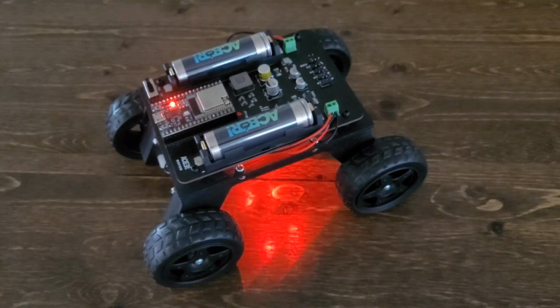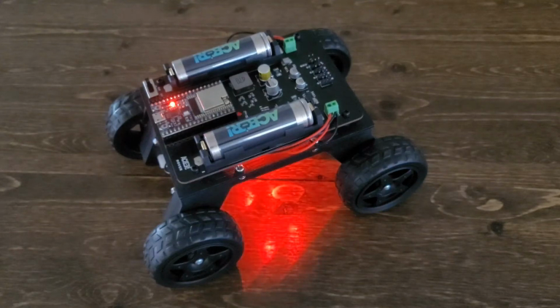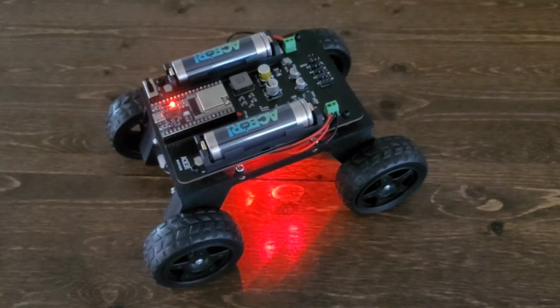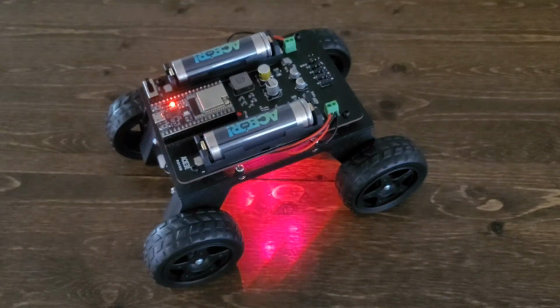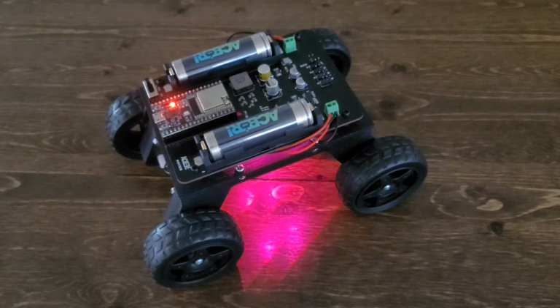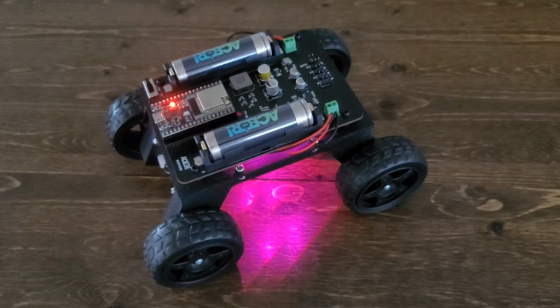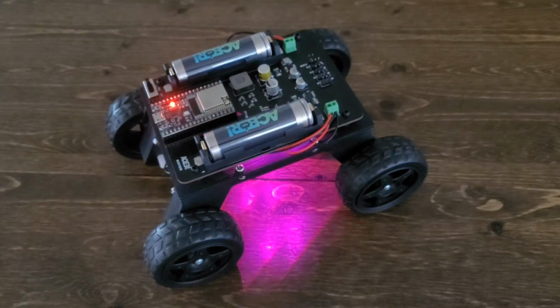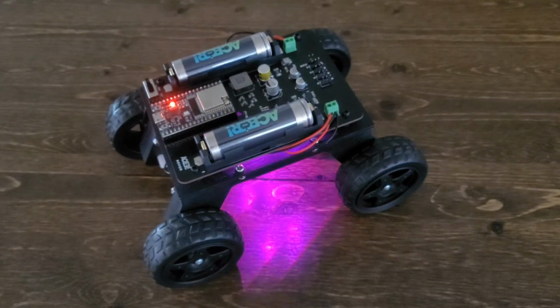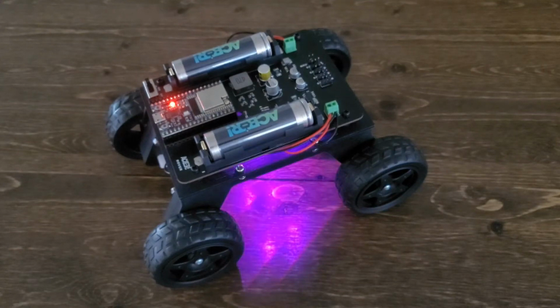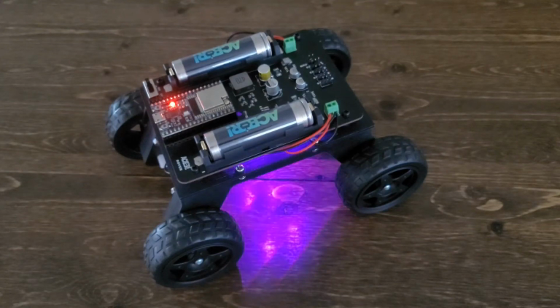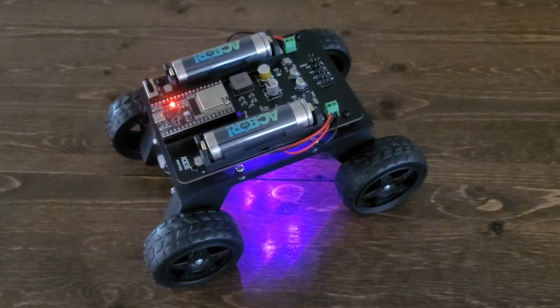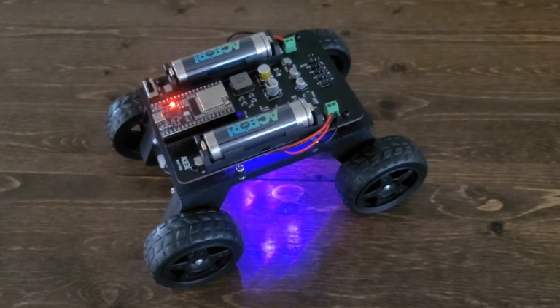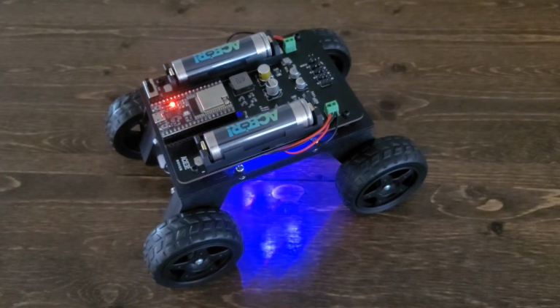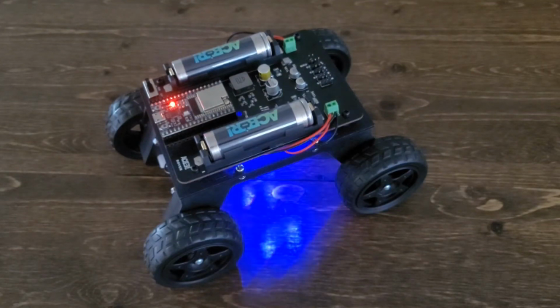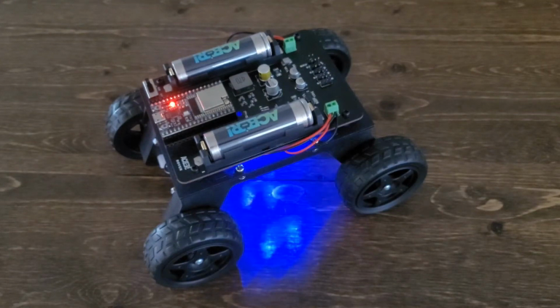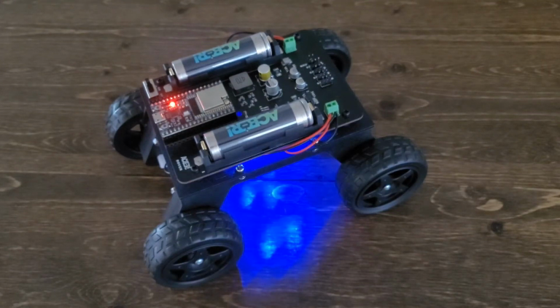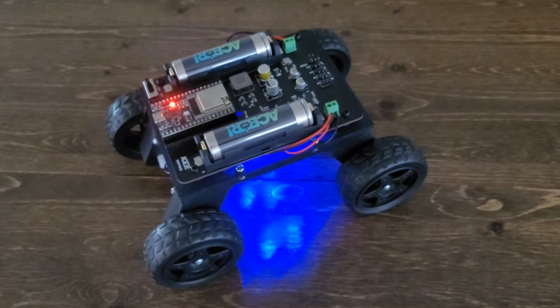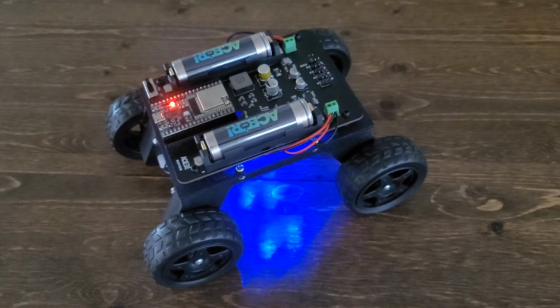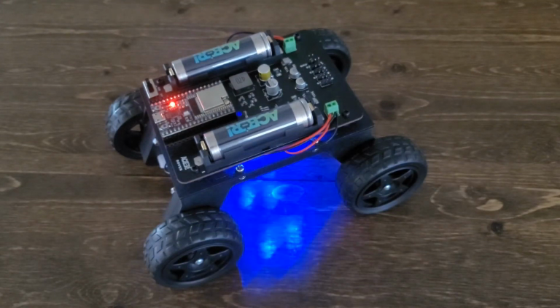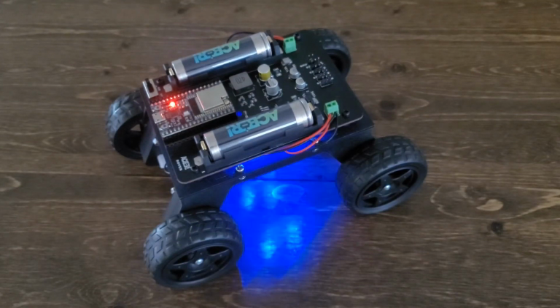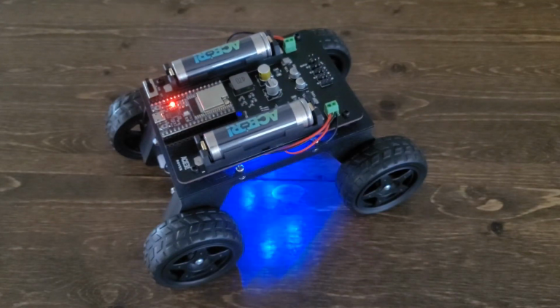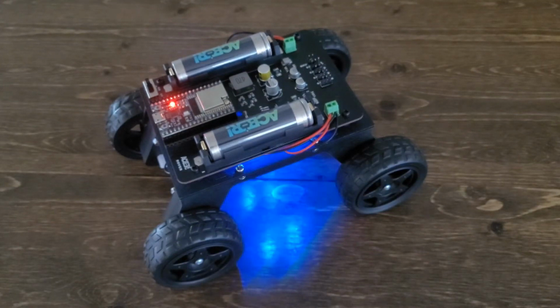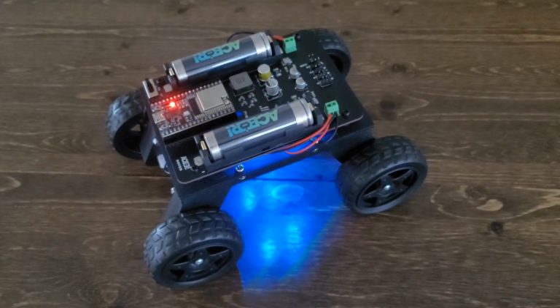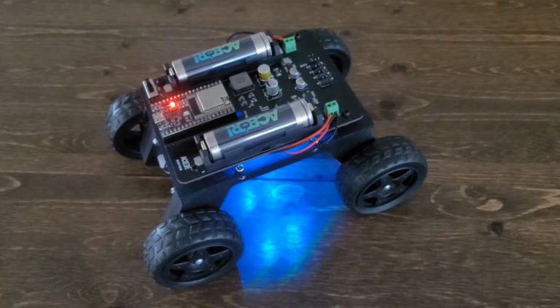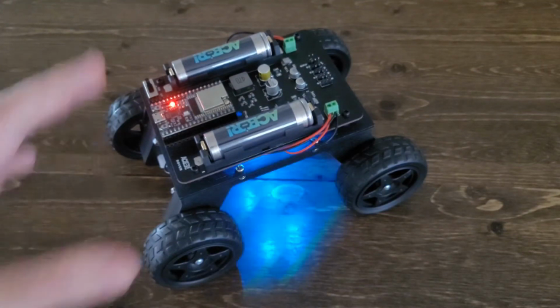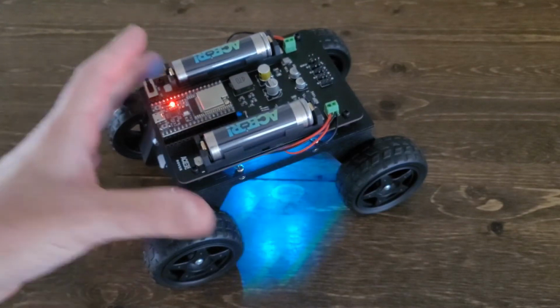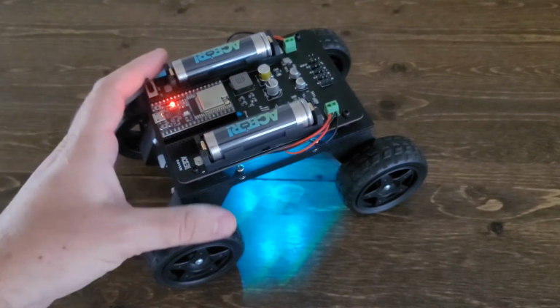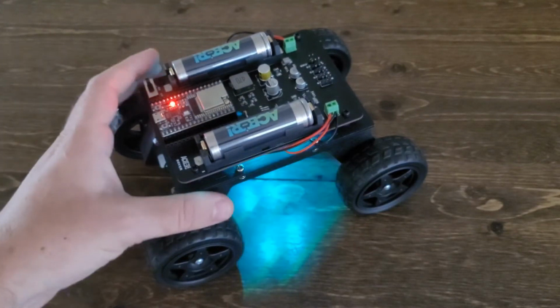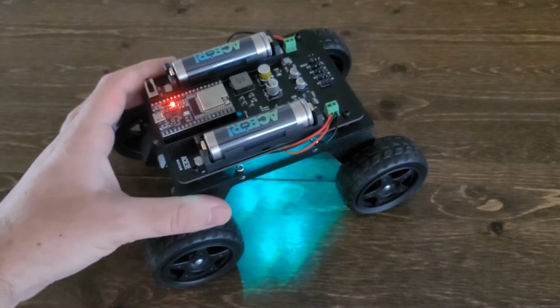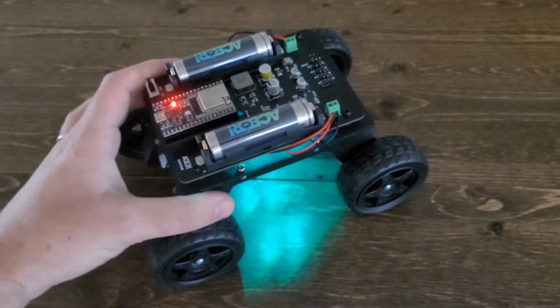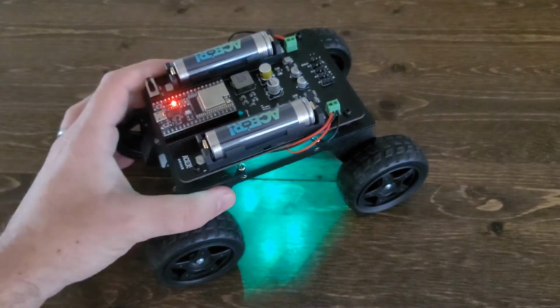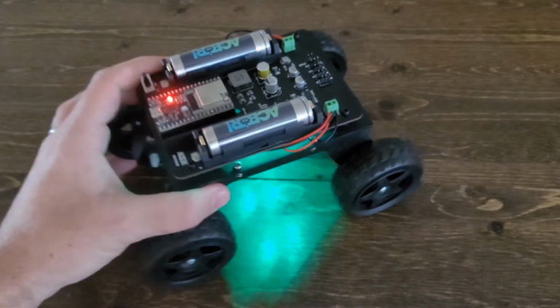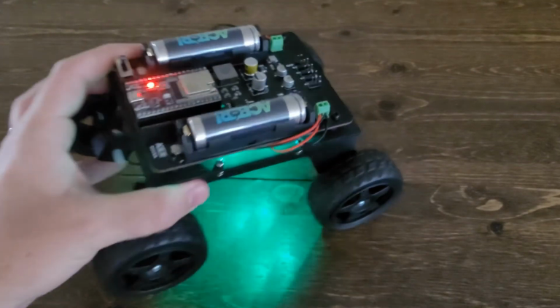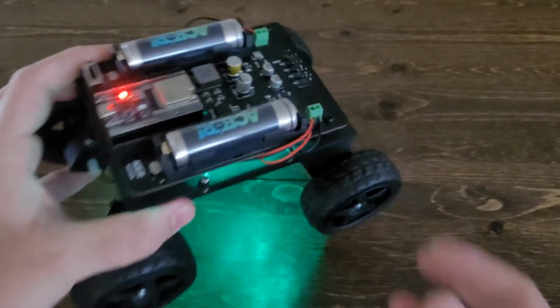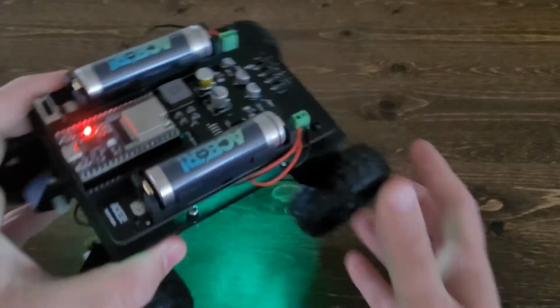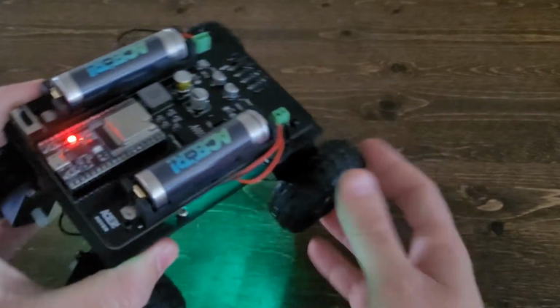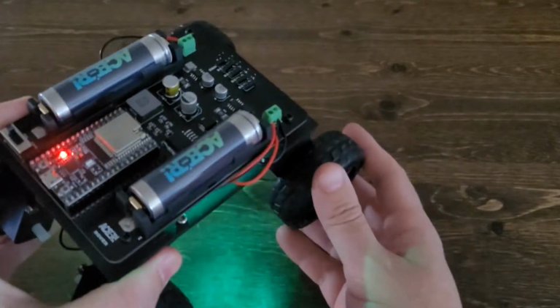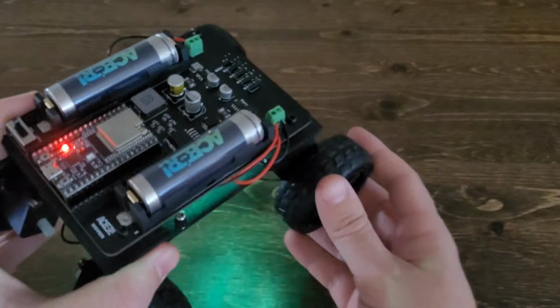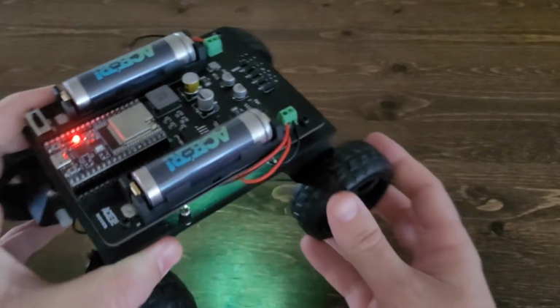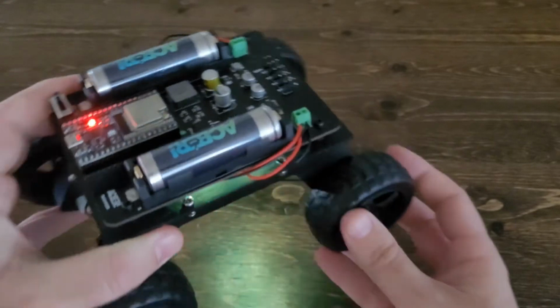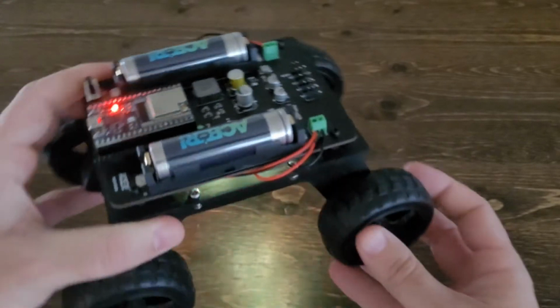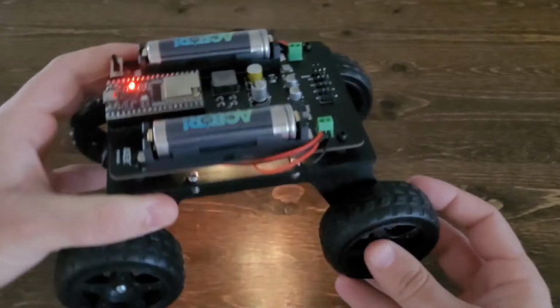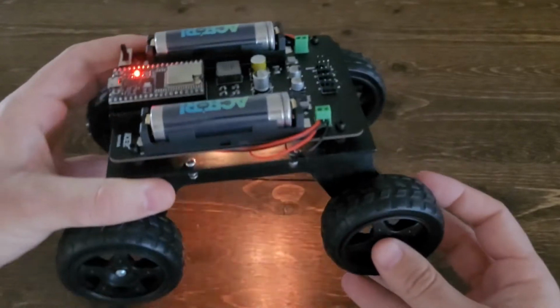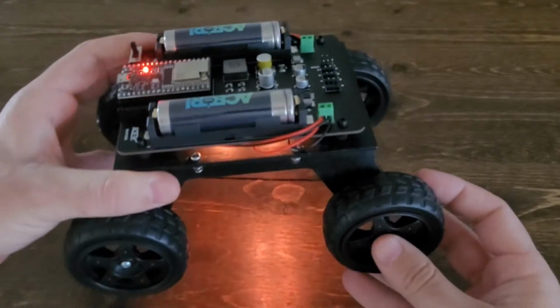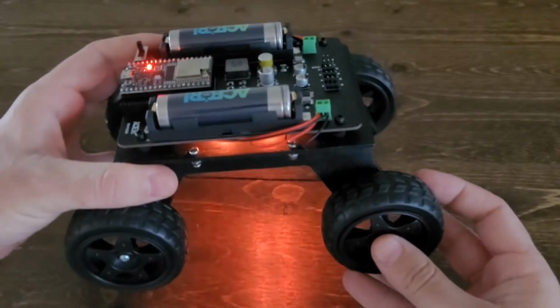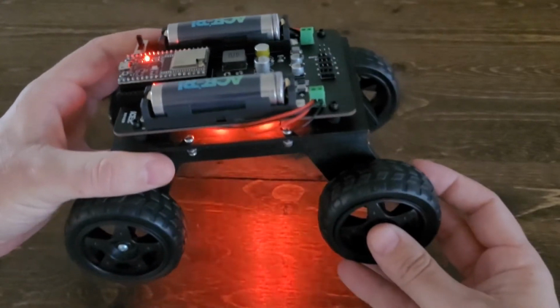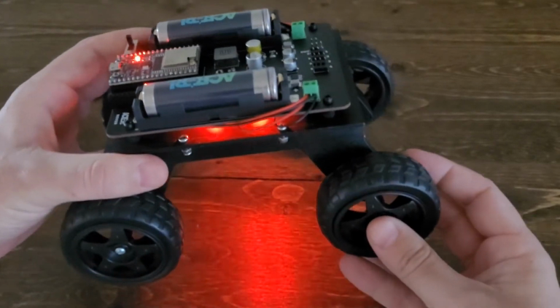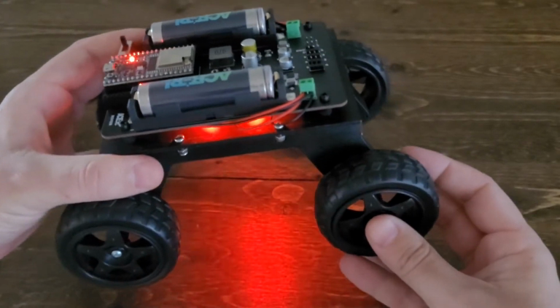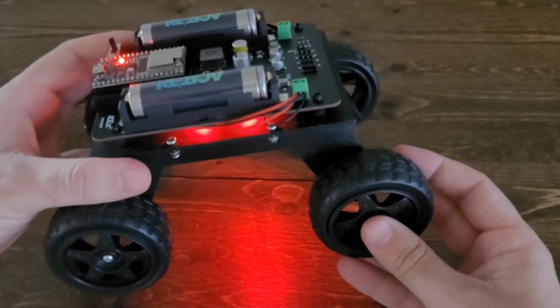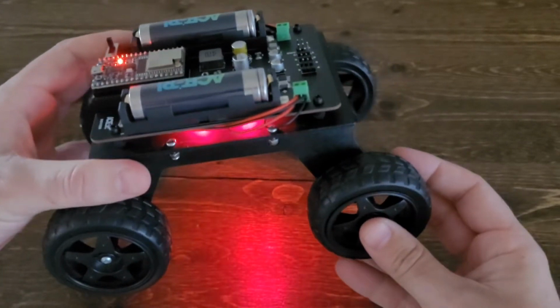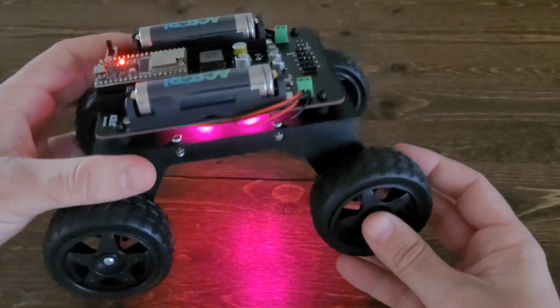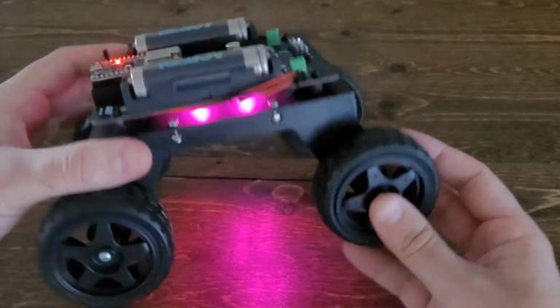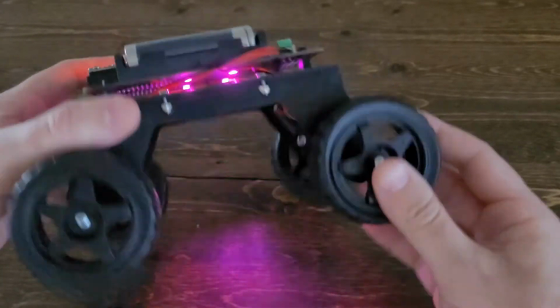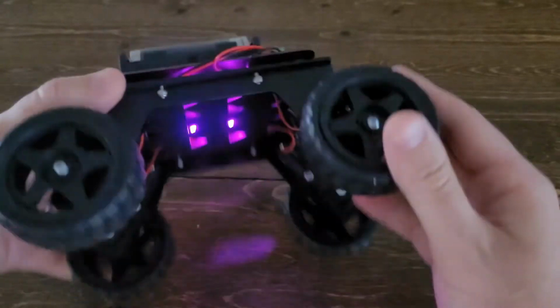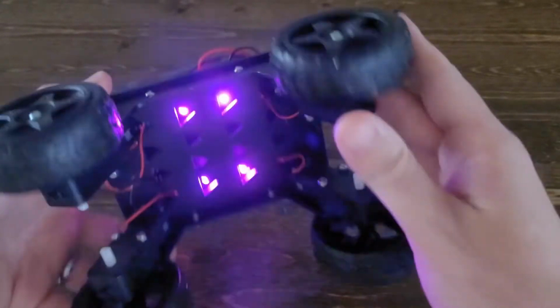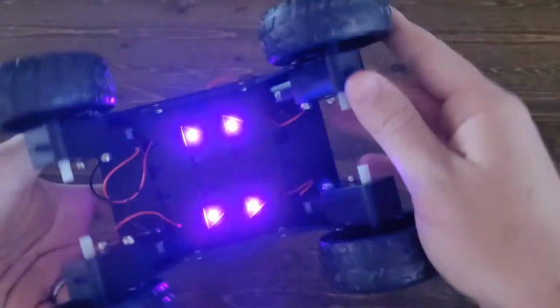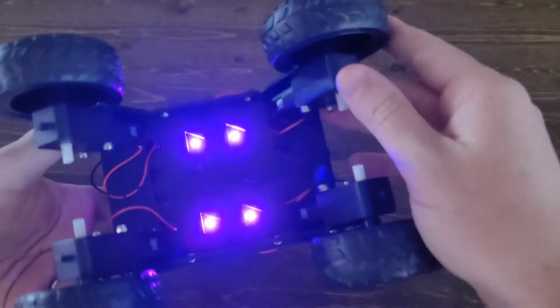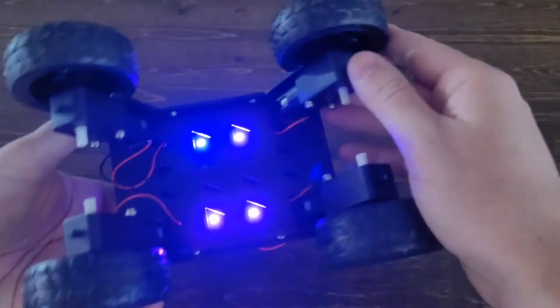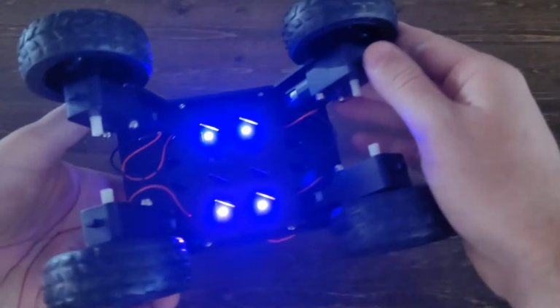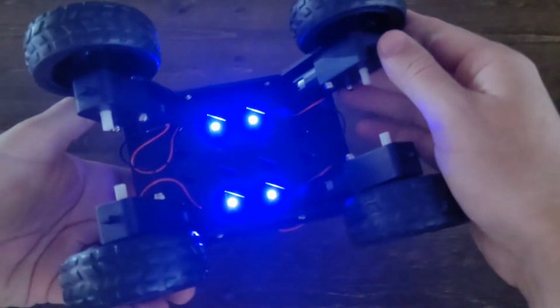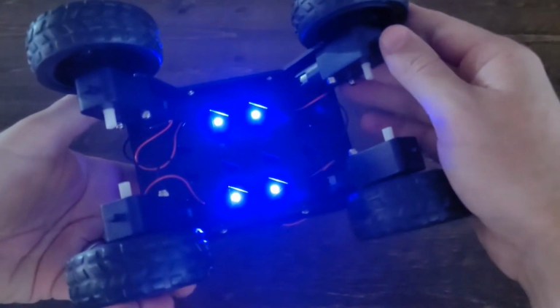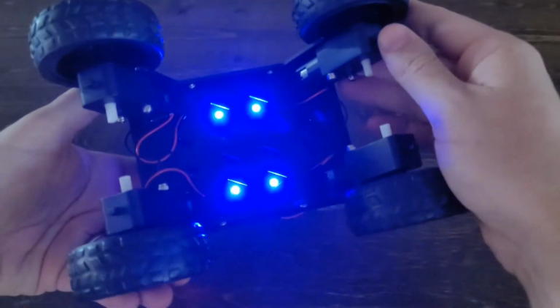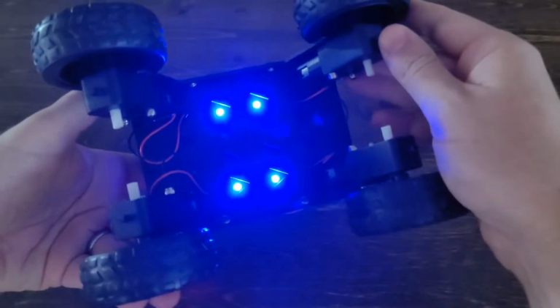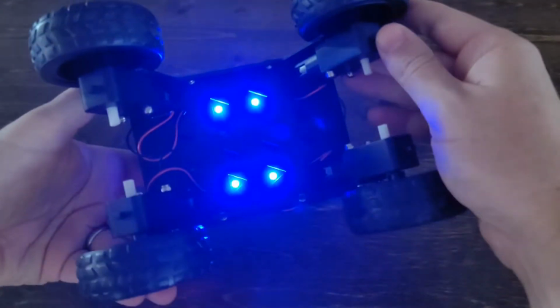Welcome back, guys. This video is a part of our series all about our new rover robot, and this video covers assembling the rover.